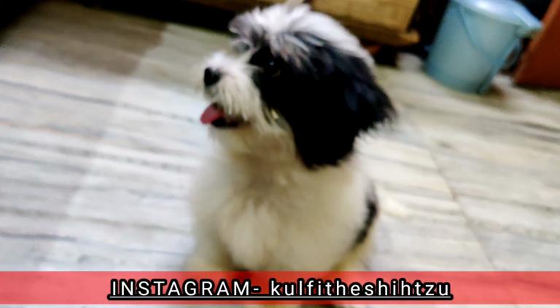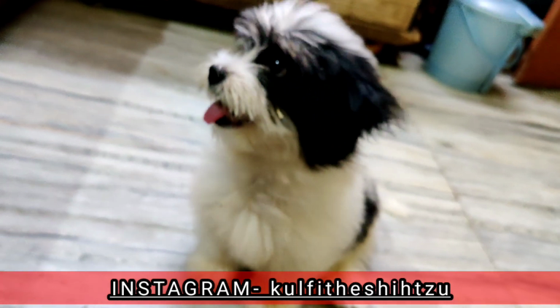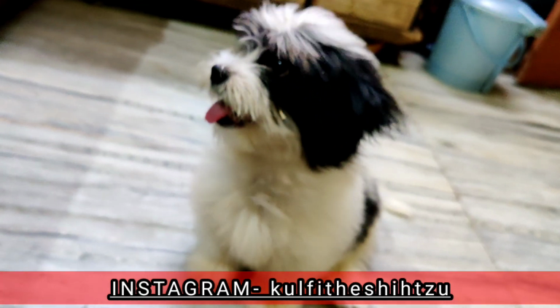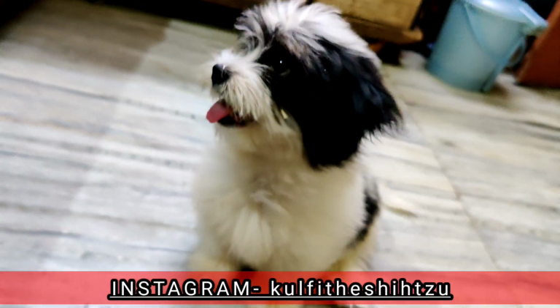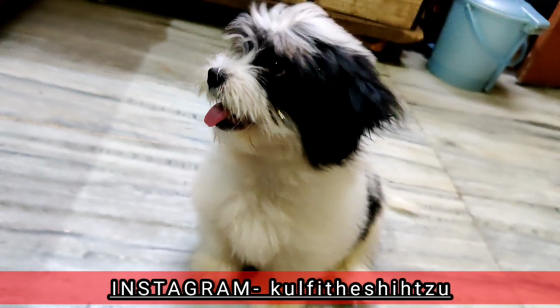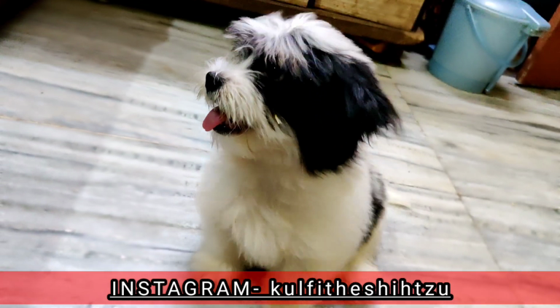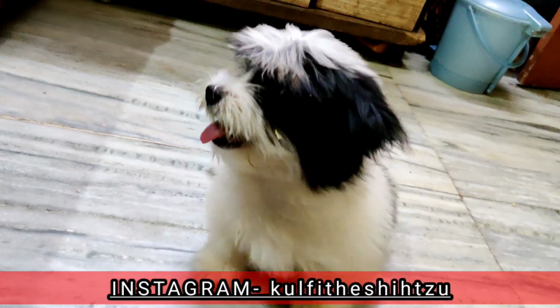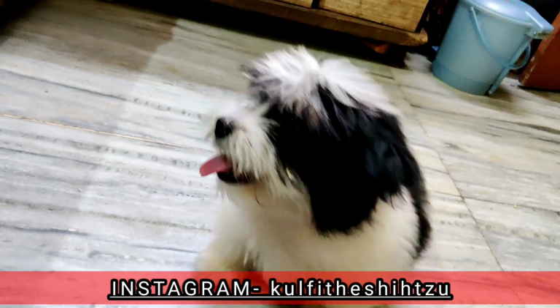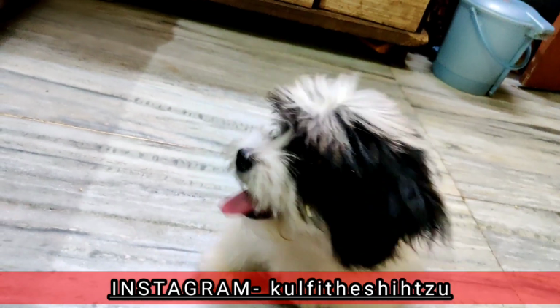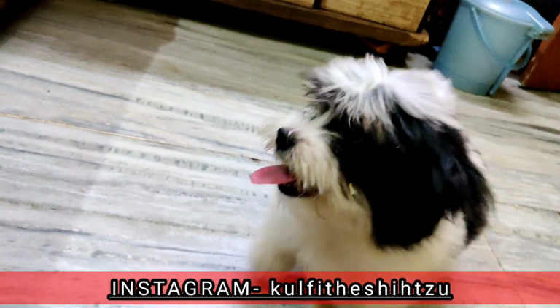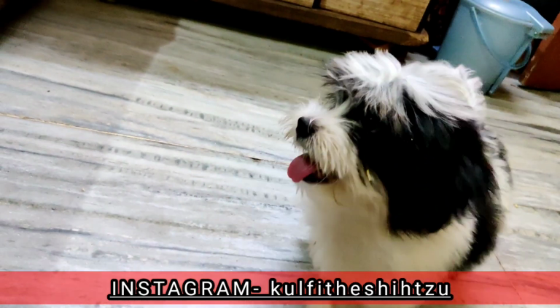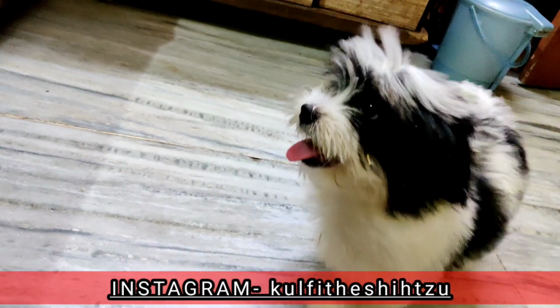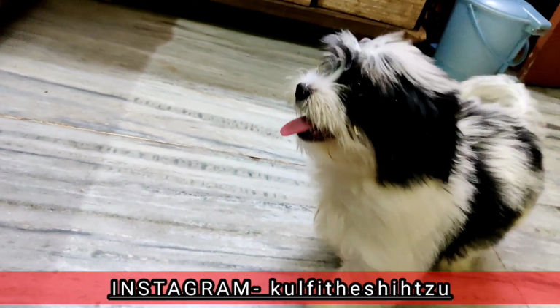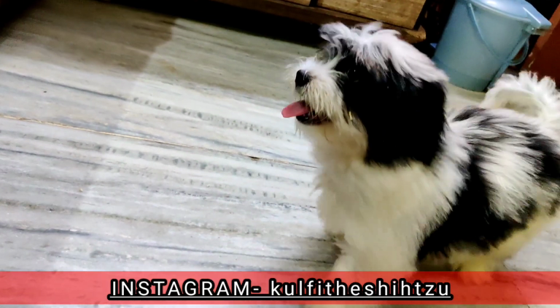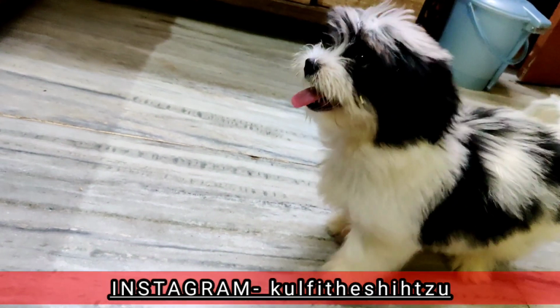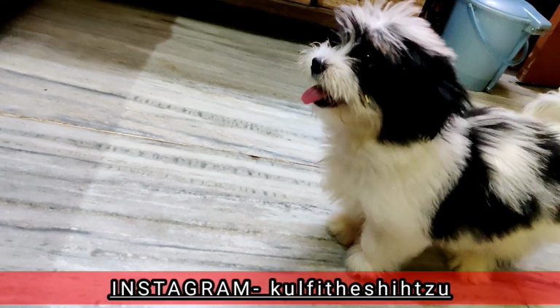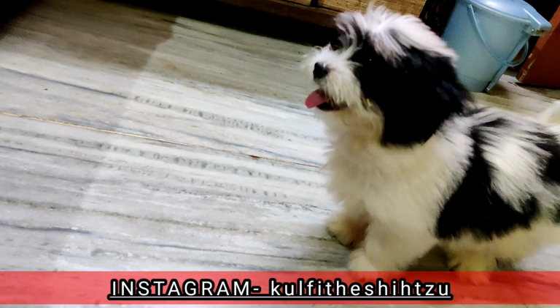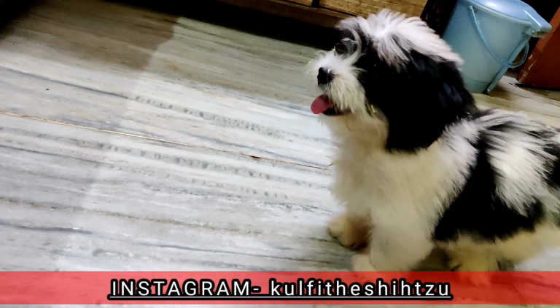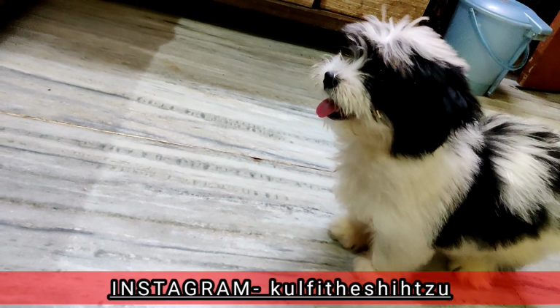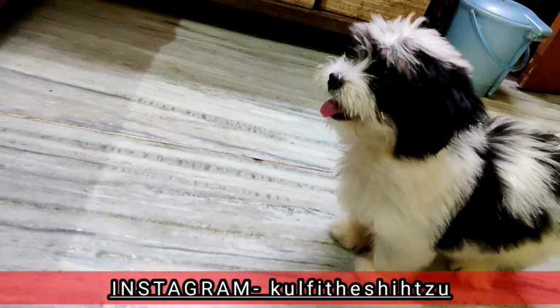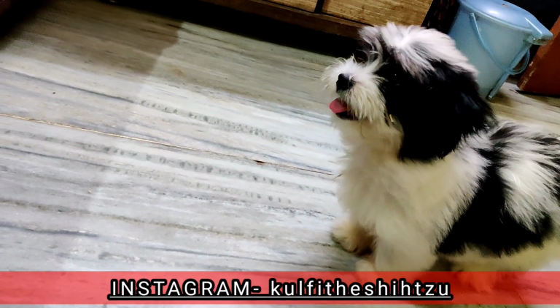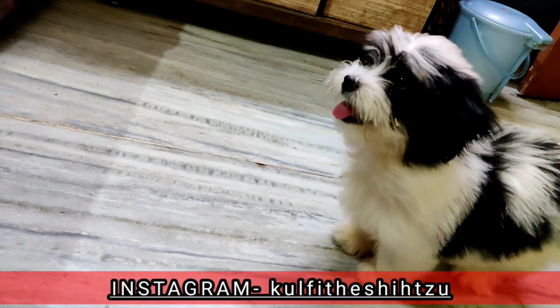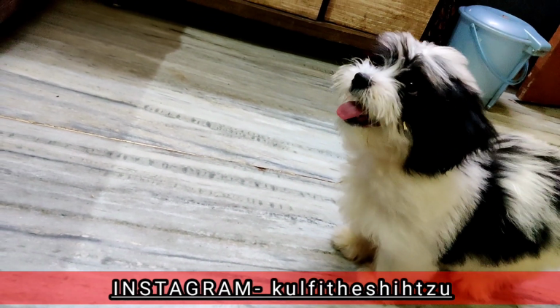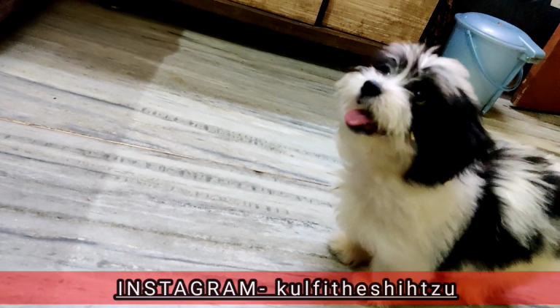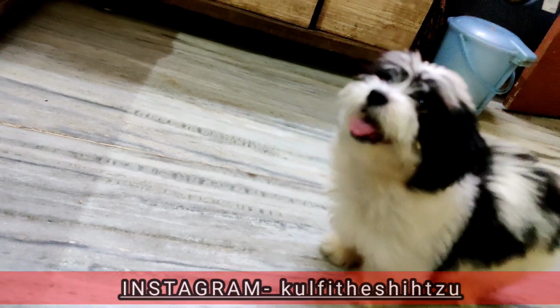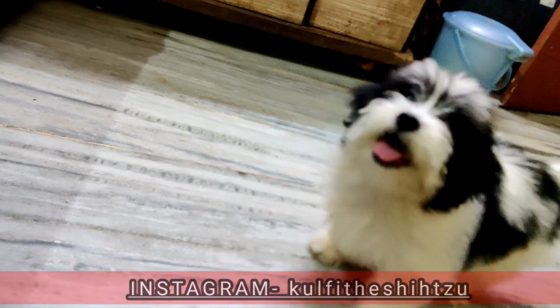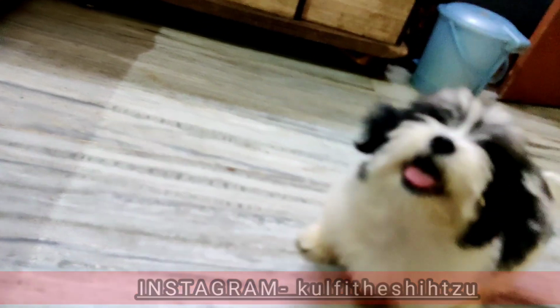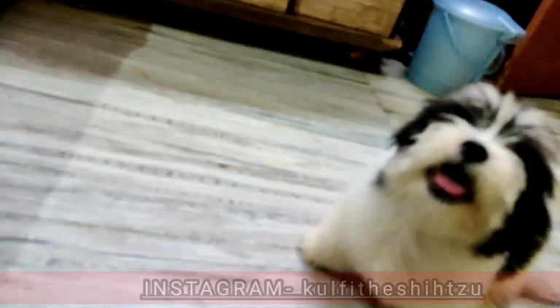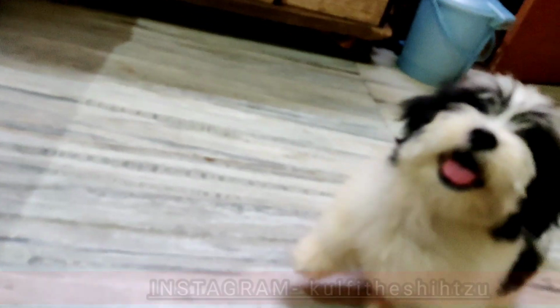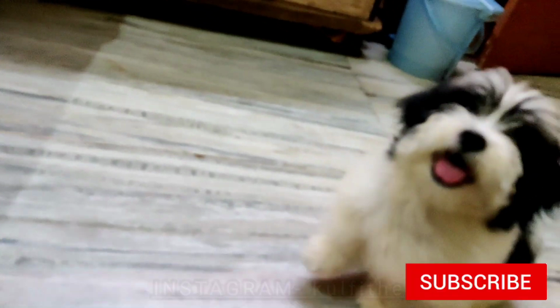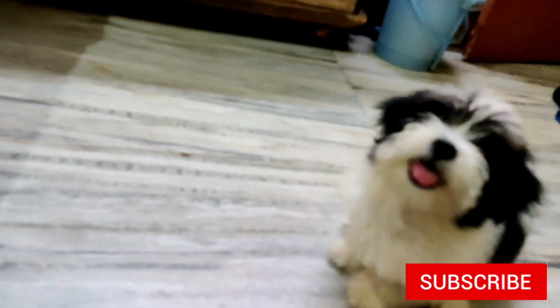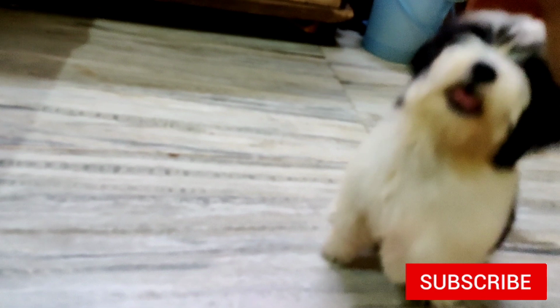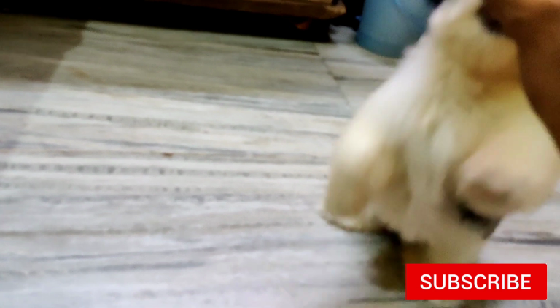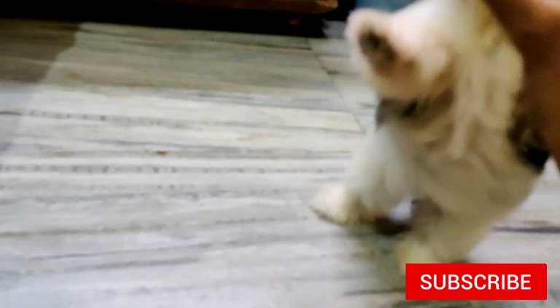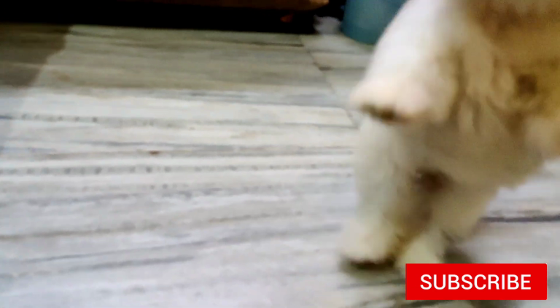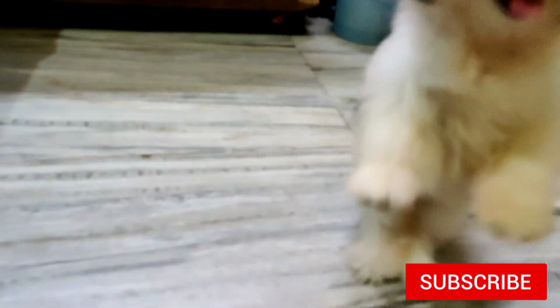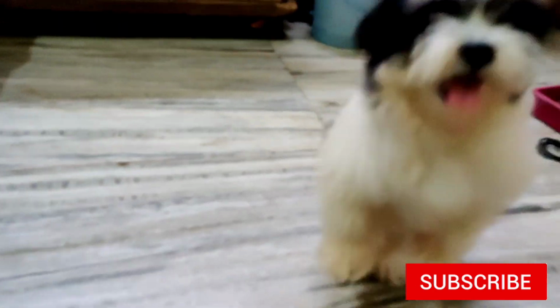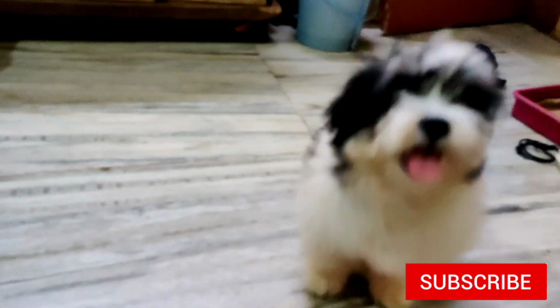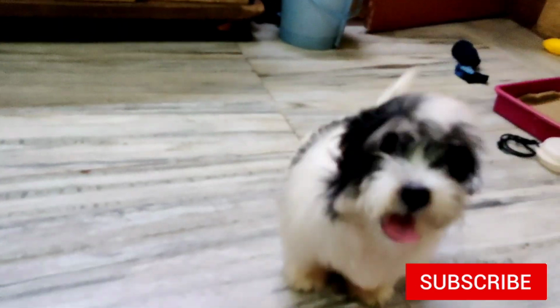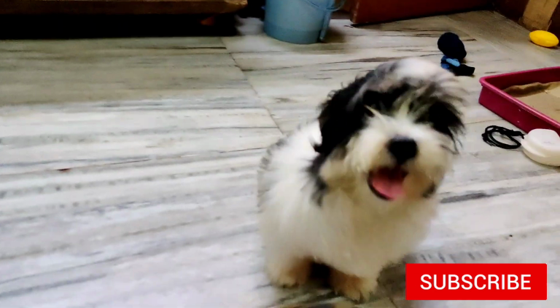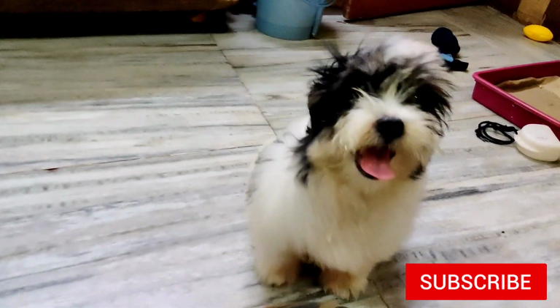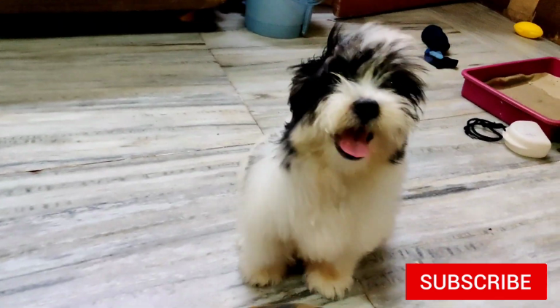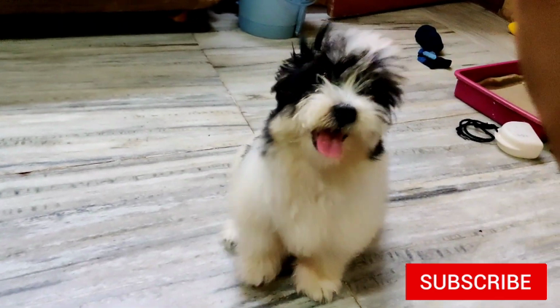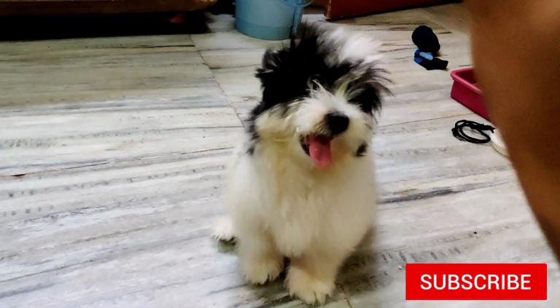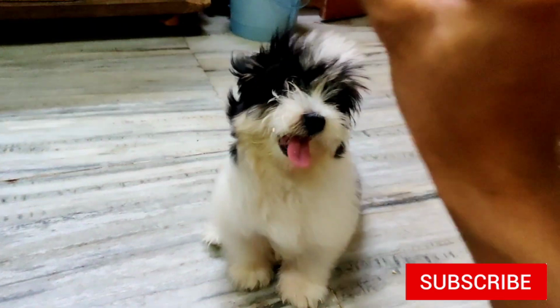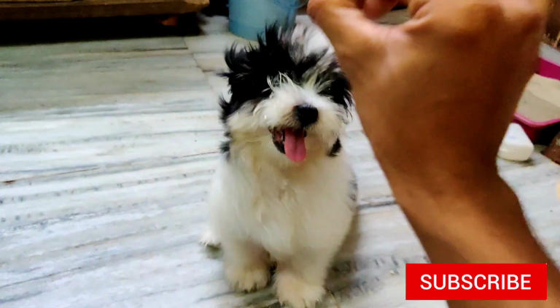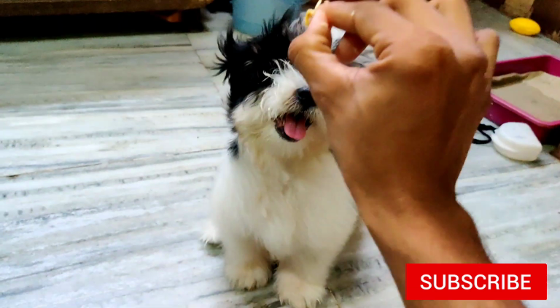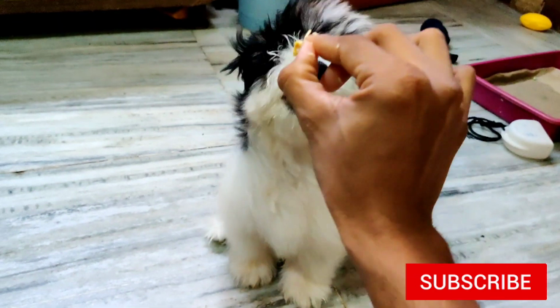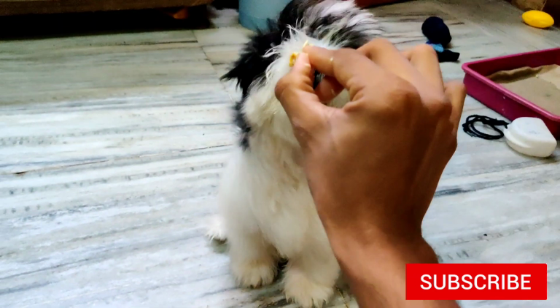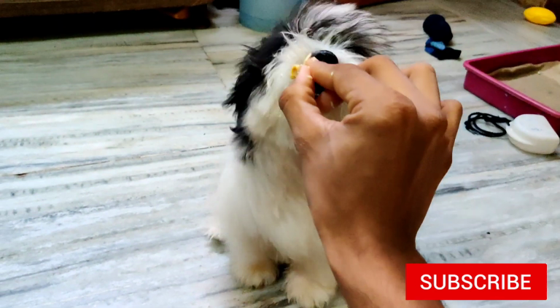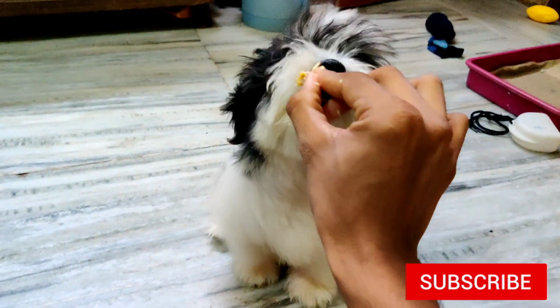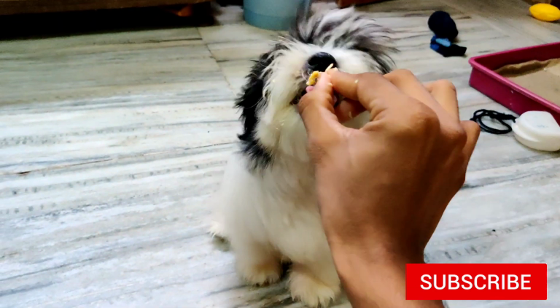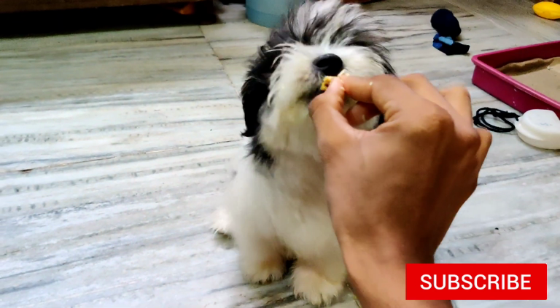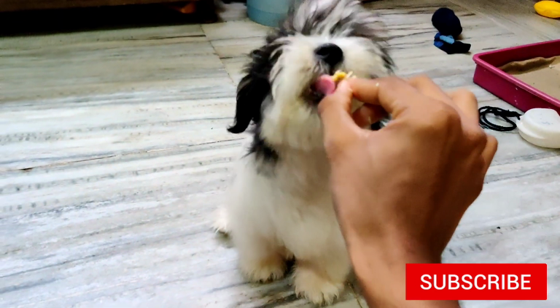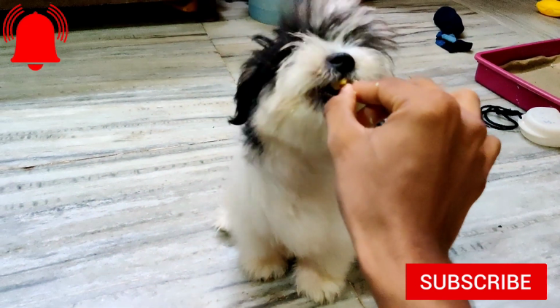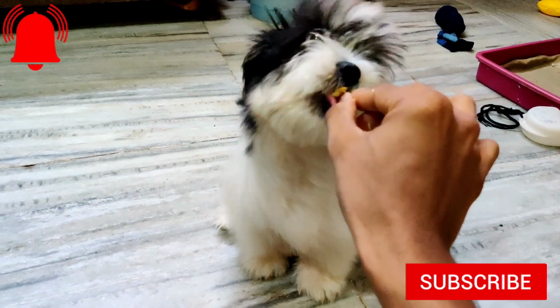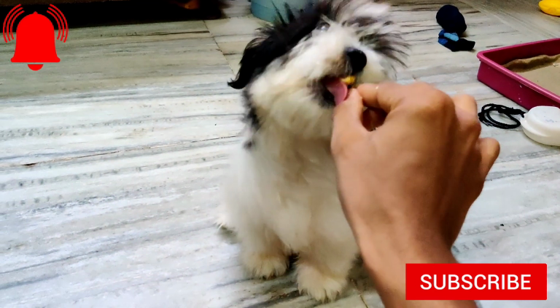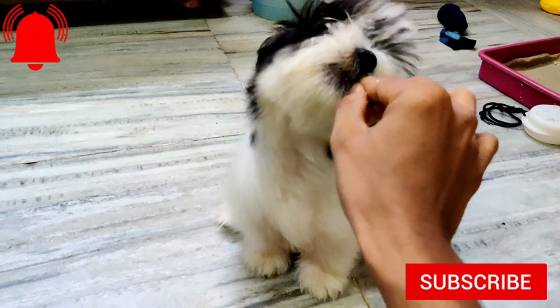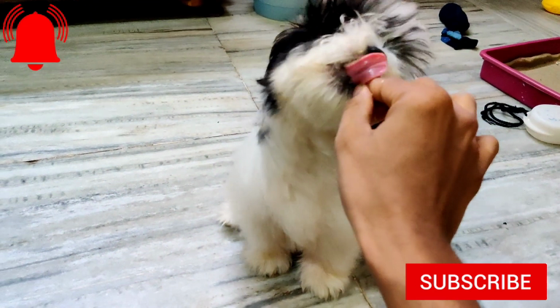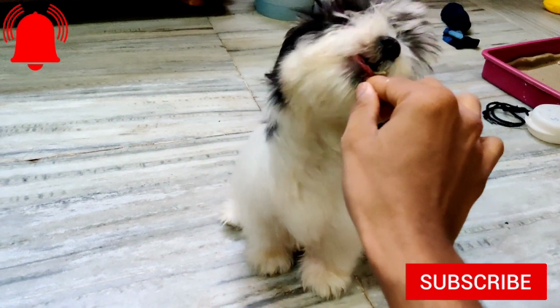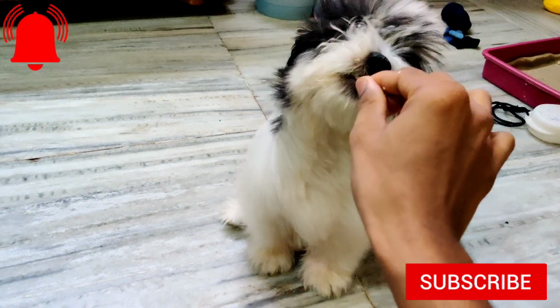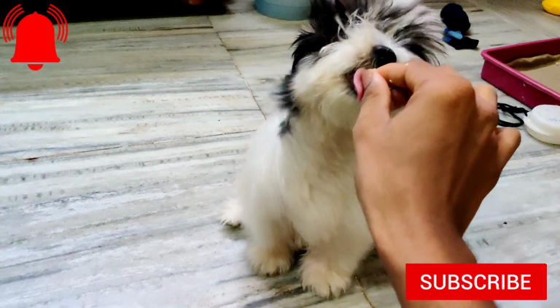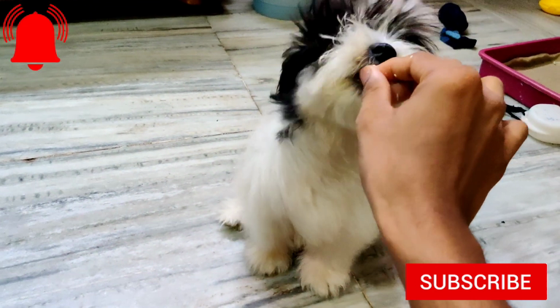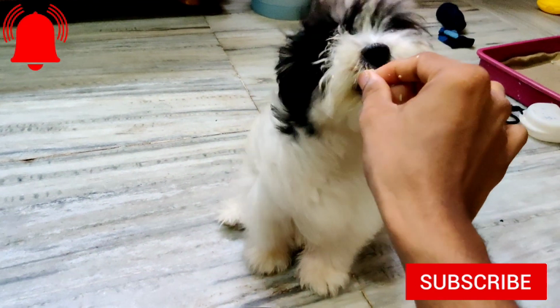I hope you guys liked the video. If you liked it, please share the video and subscribe to our channel. Yes, very good!